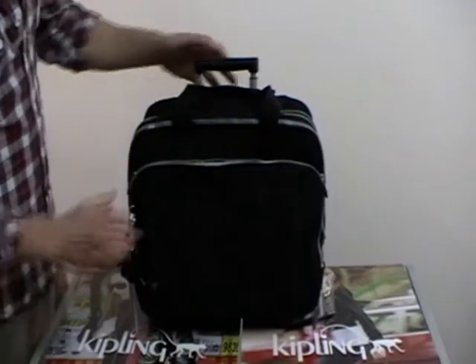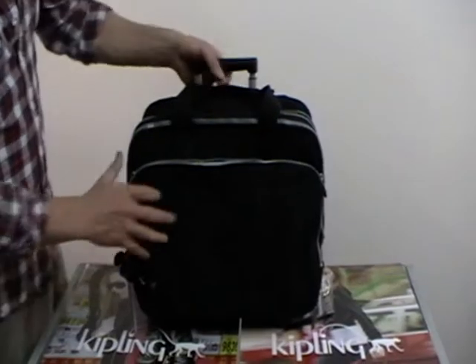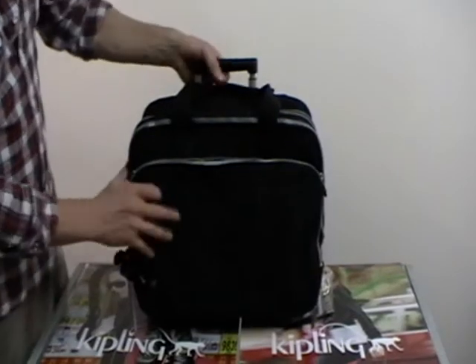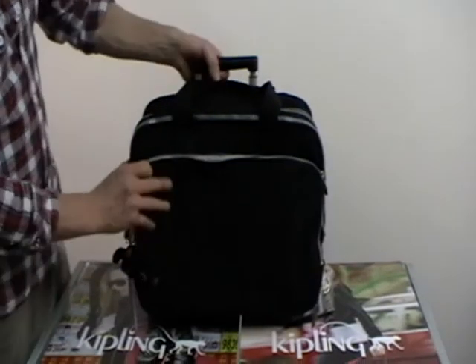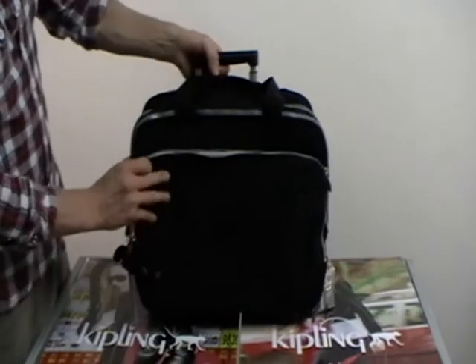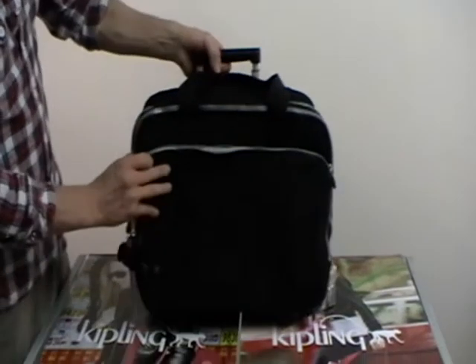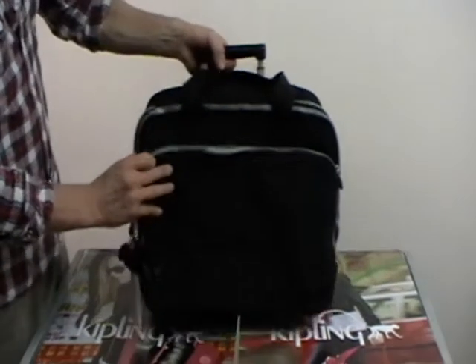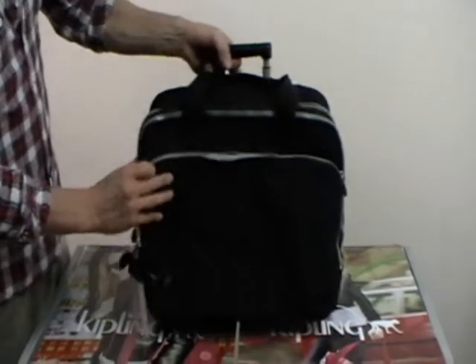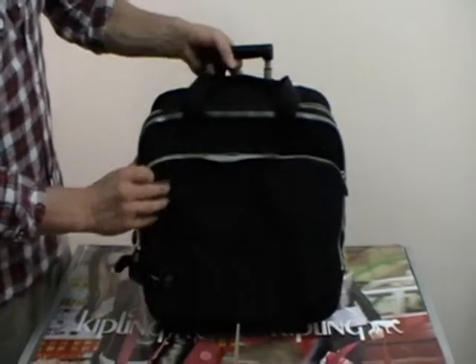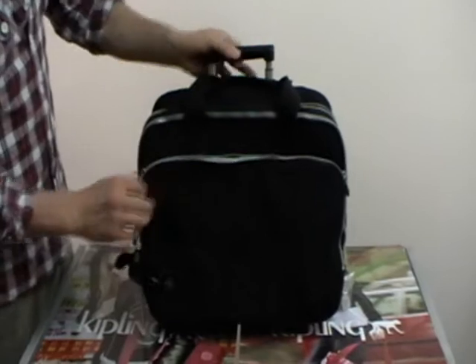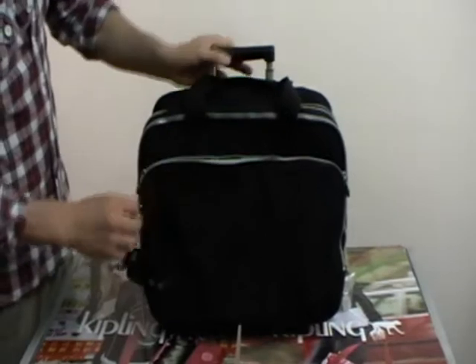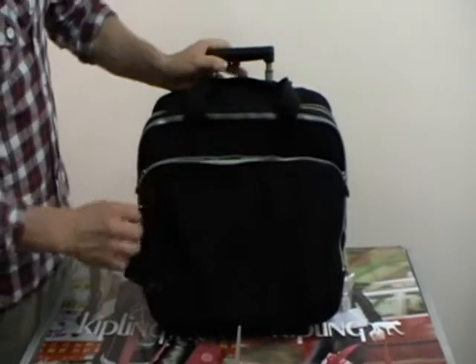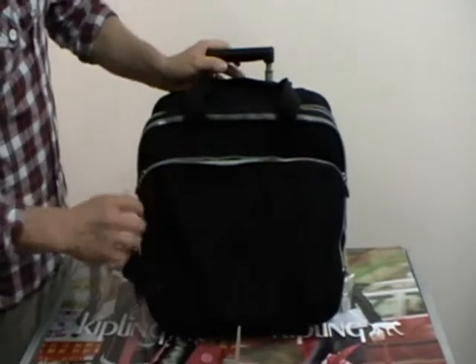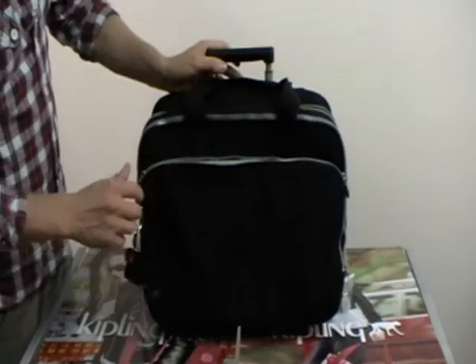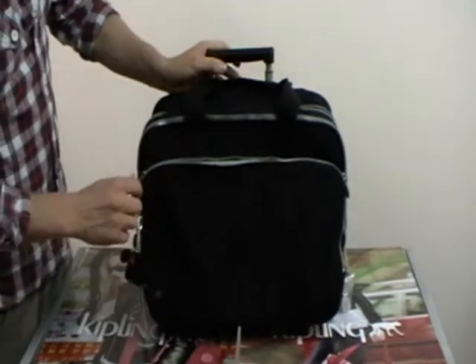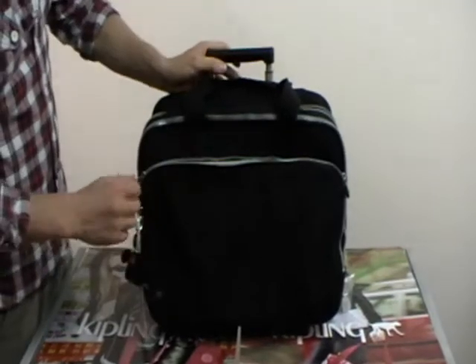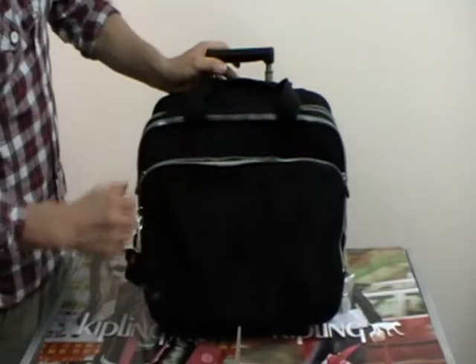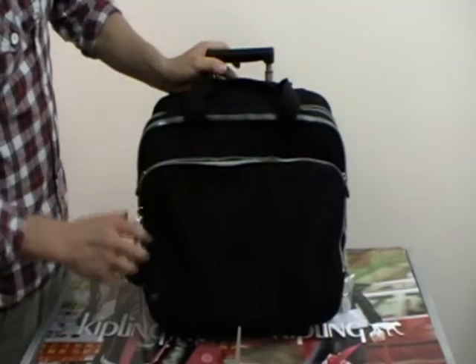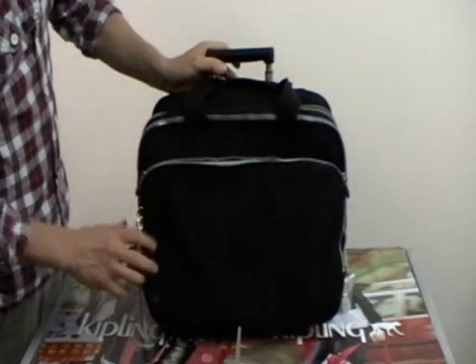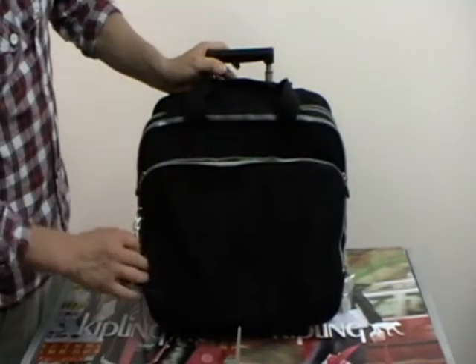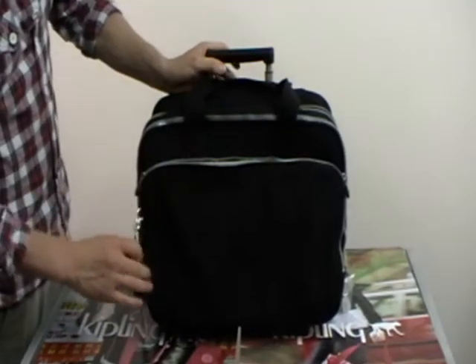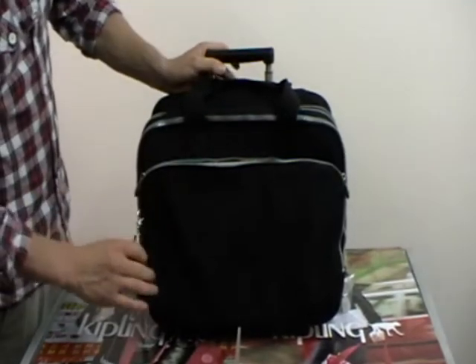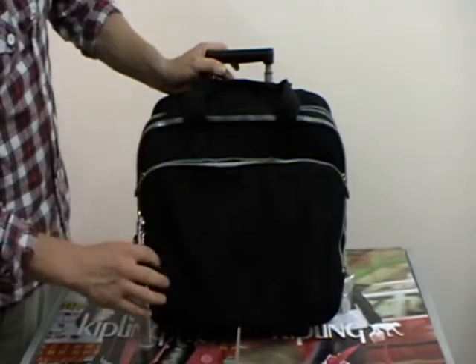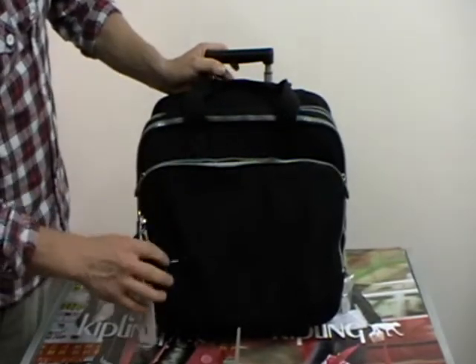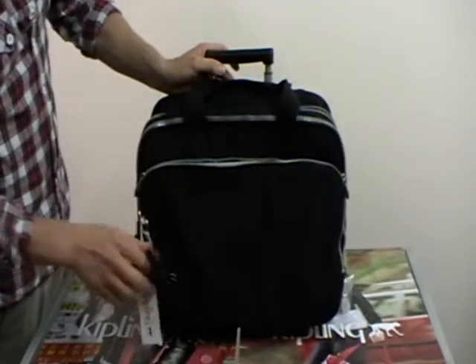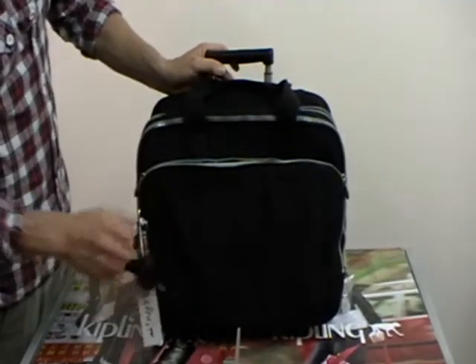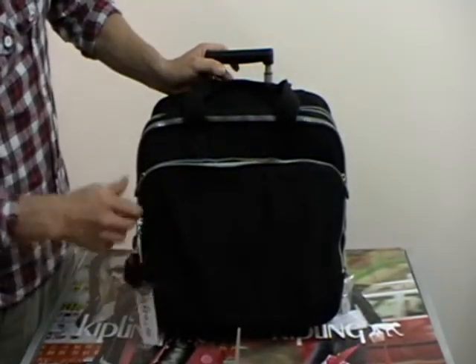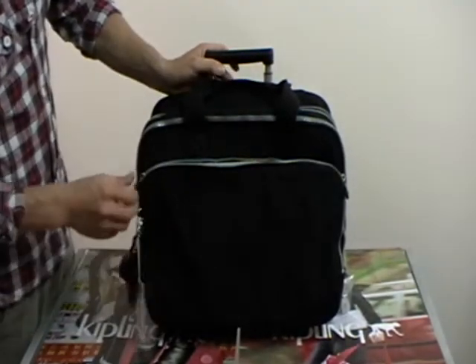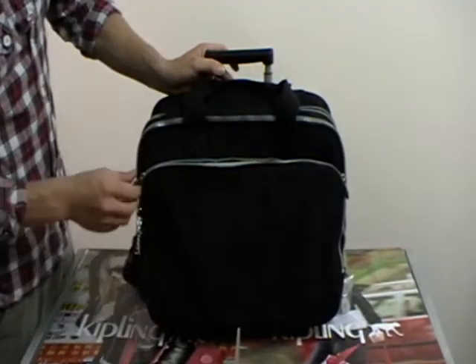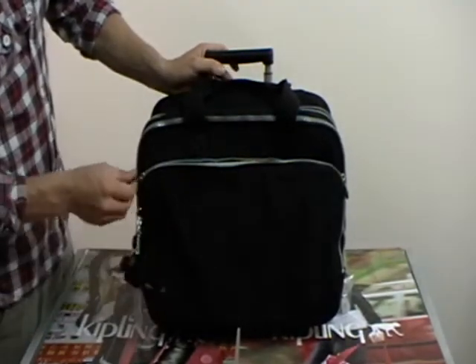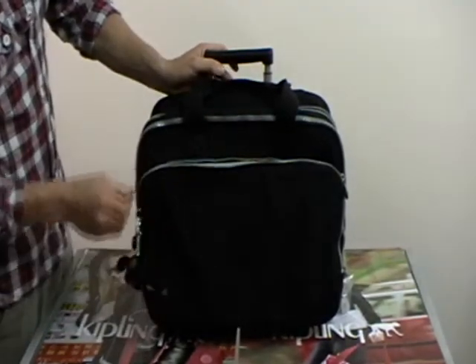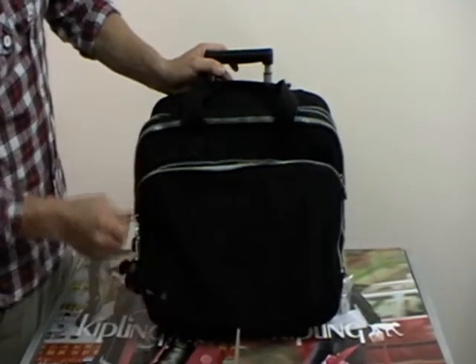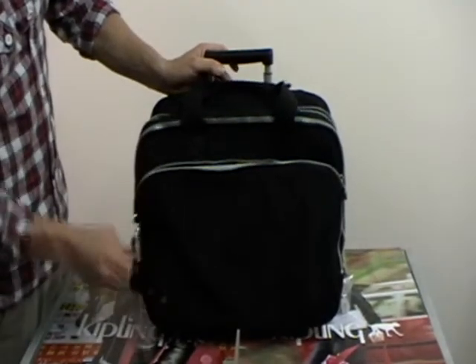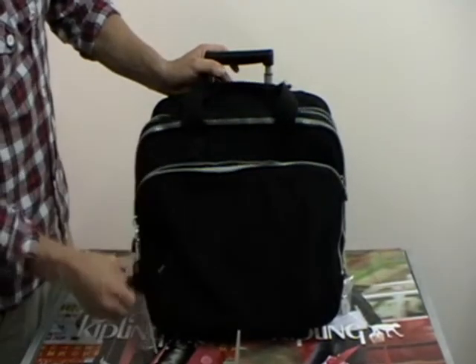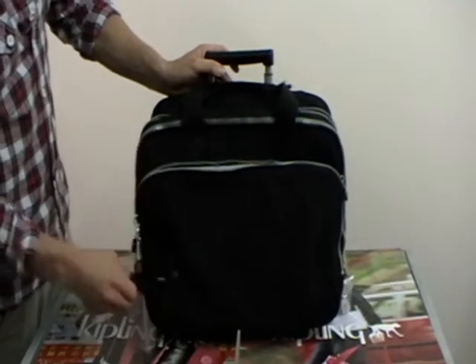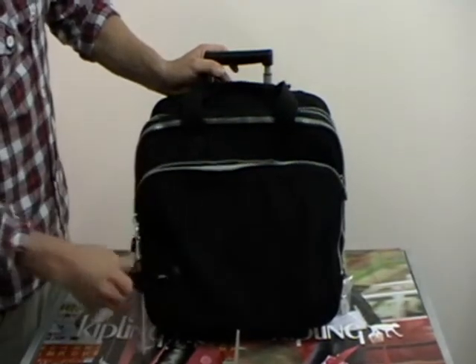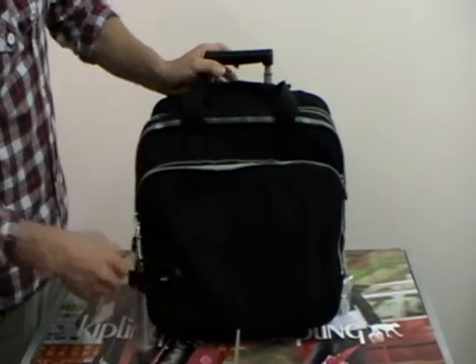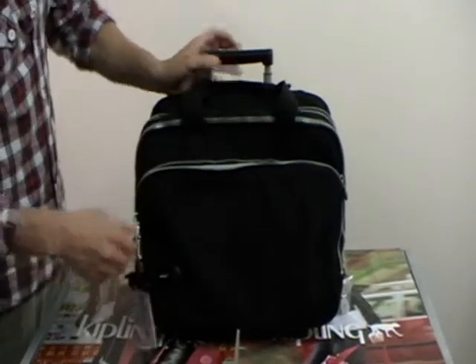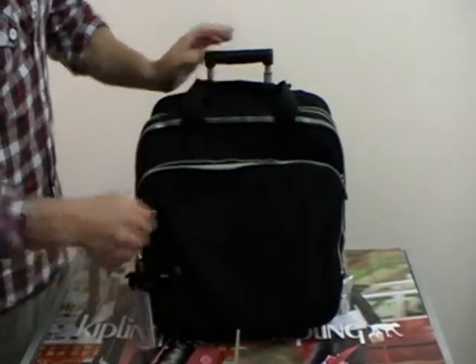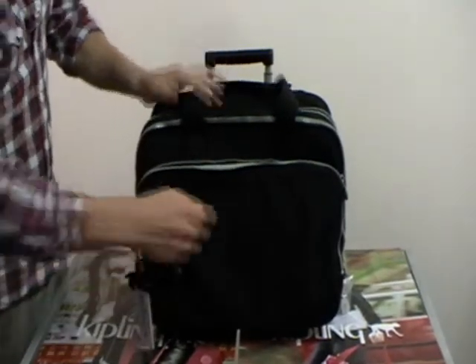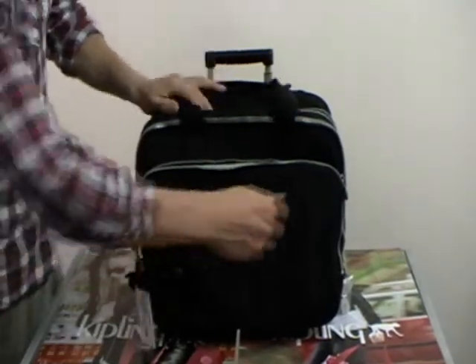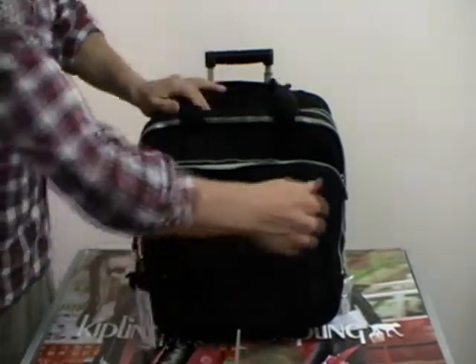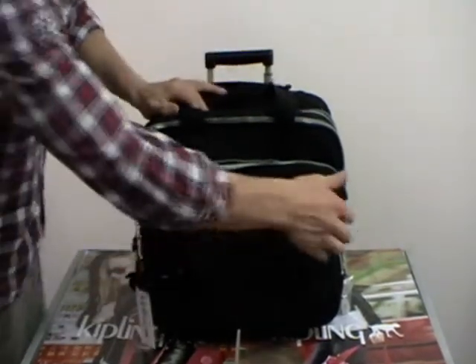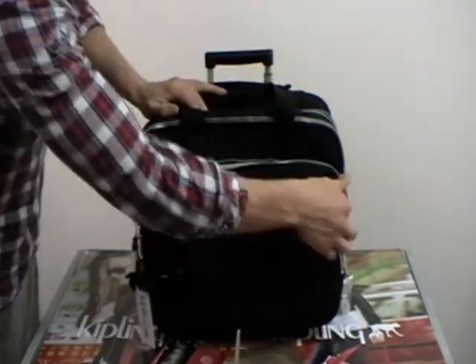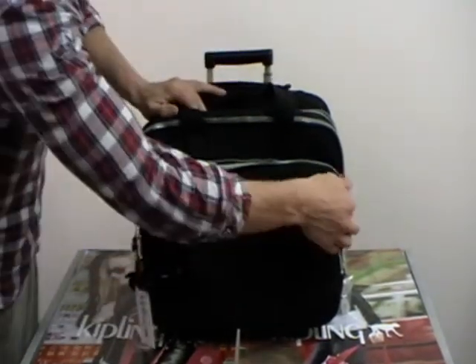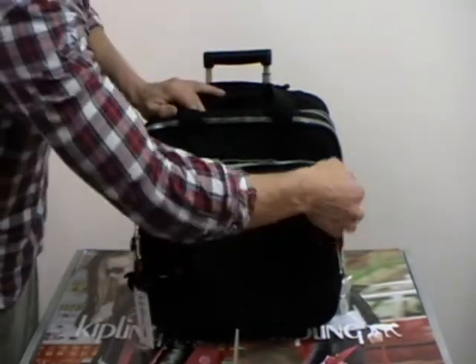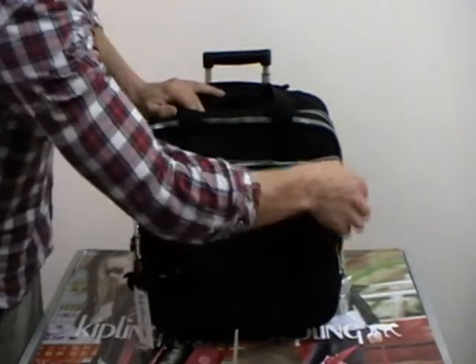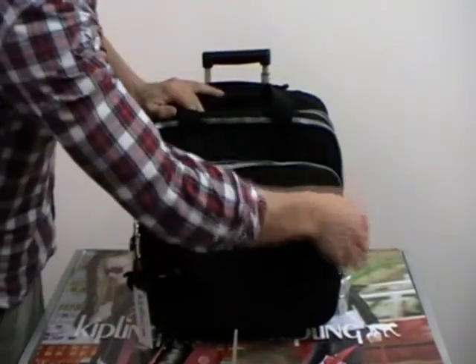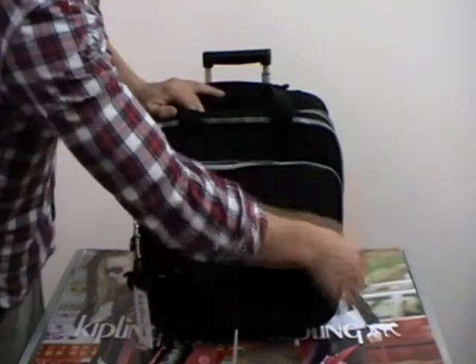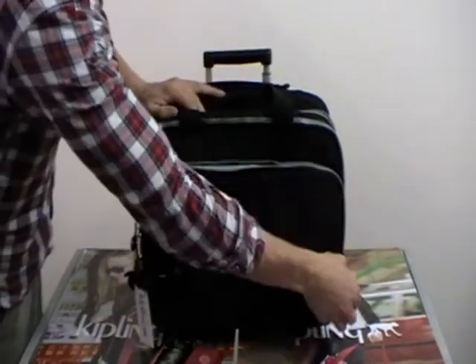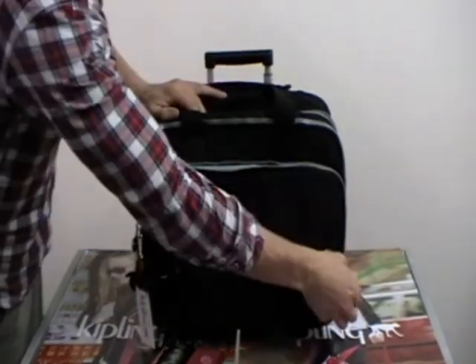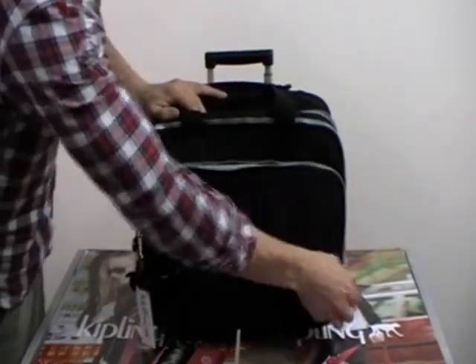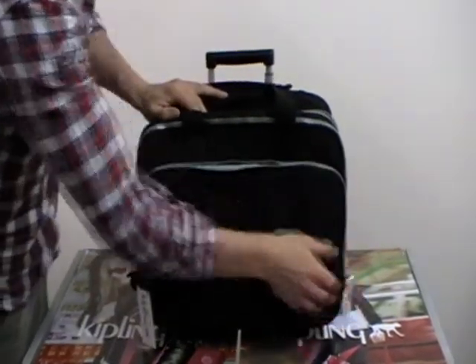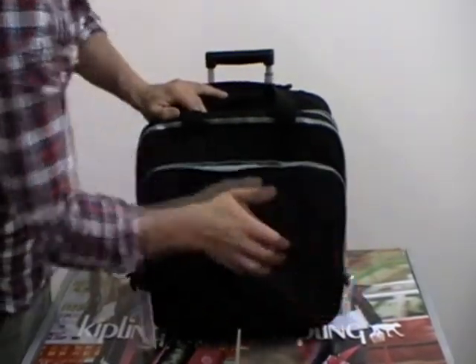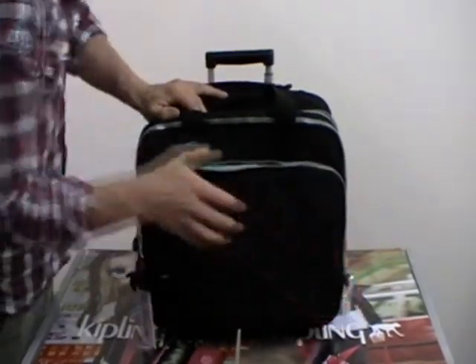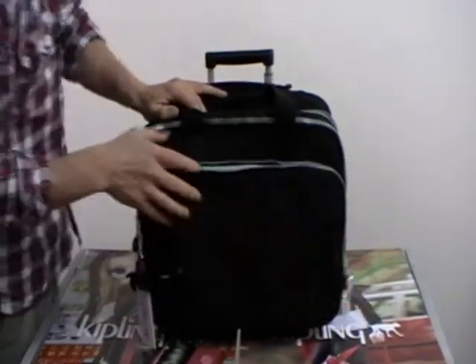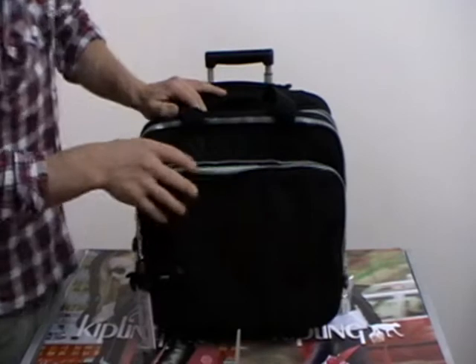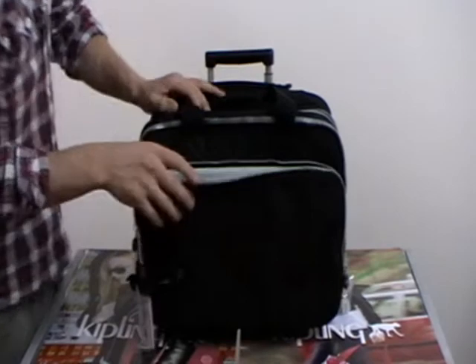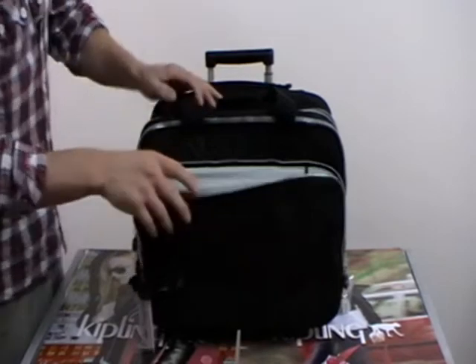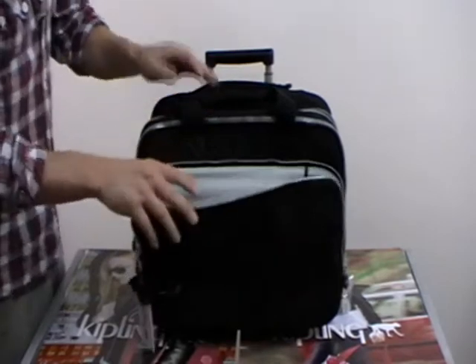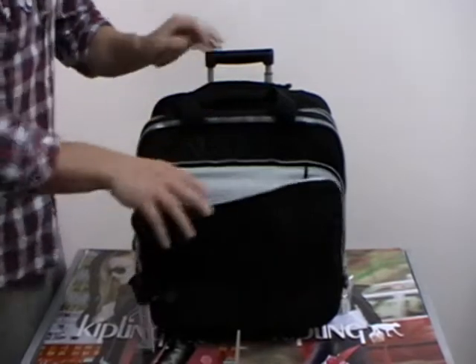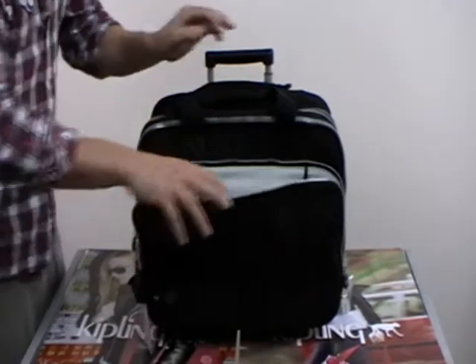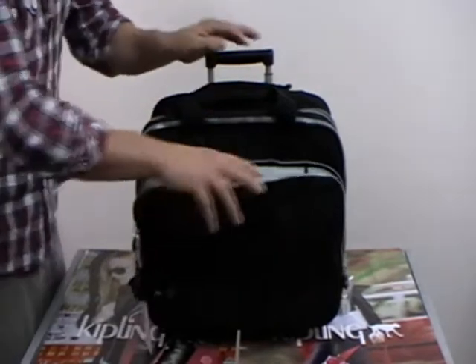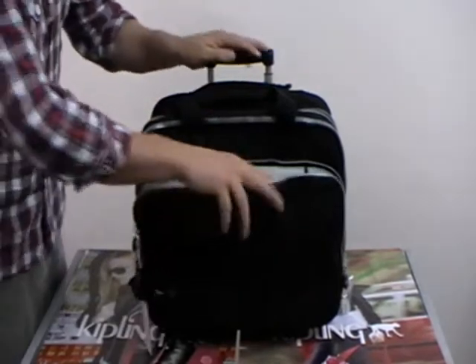This bag here is called the Ciroc and it's colour black. It's from the Working Bag range. It's a great bag.